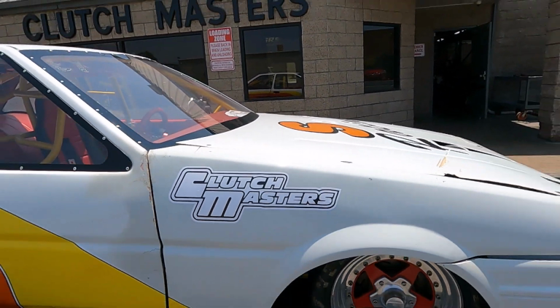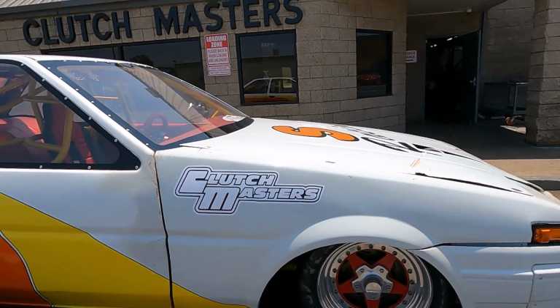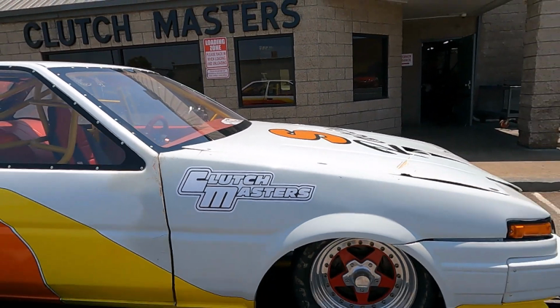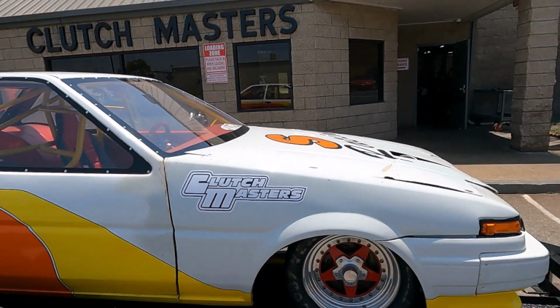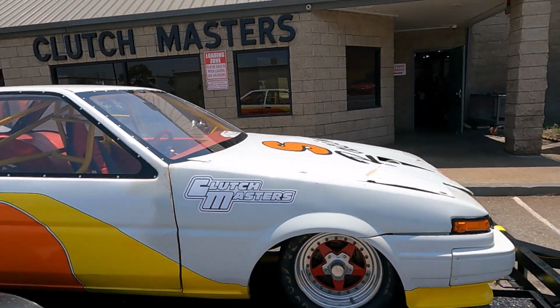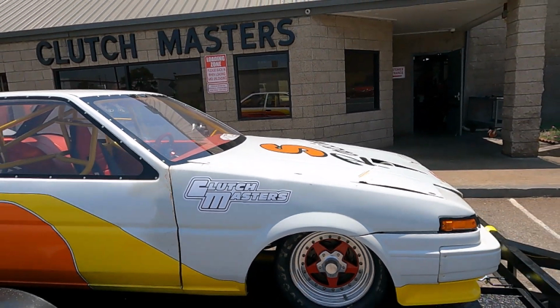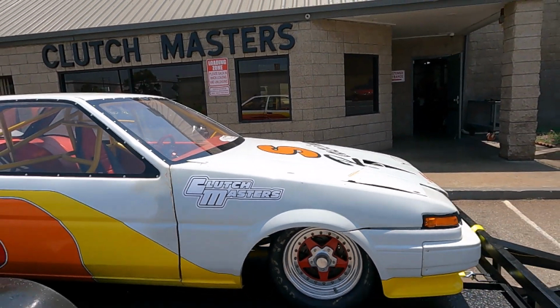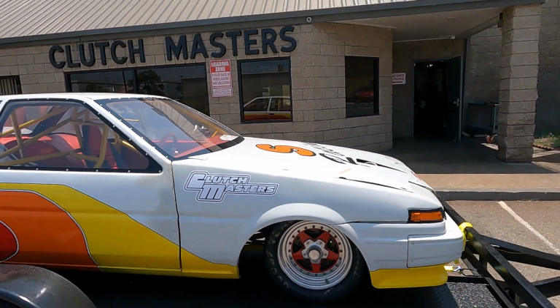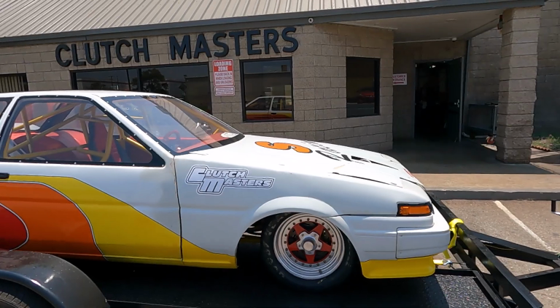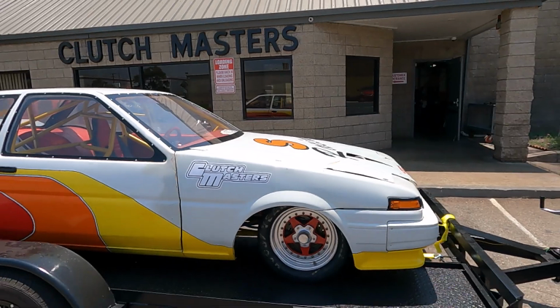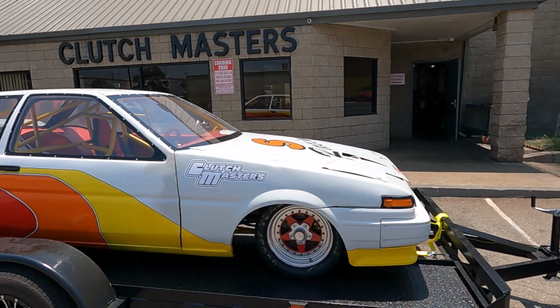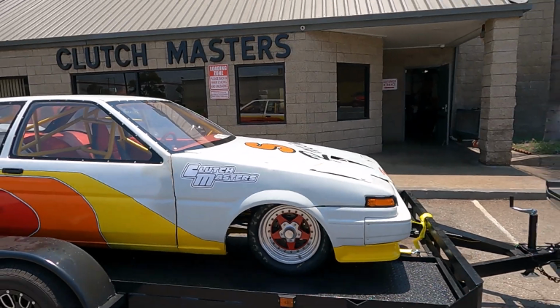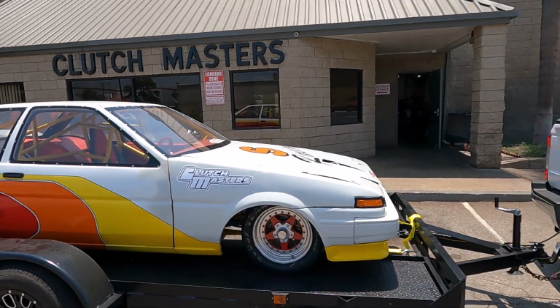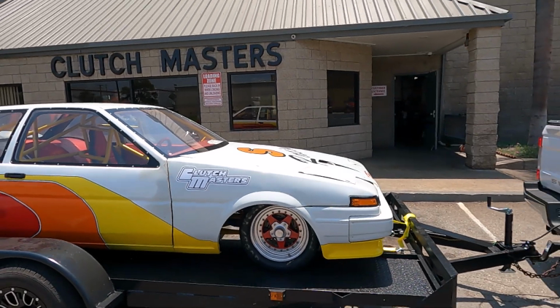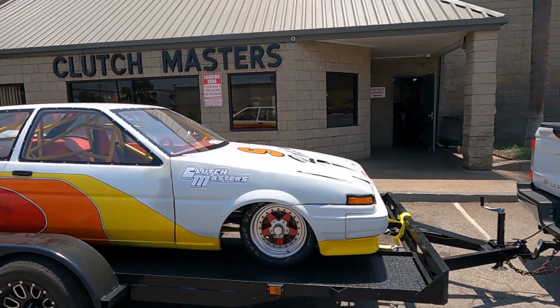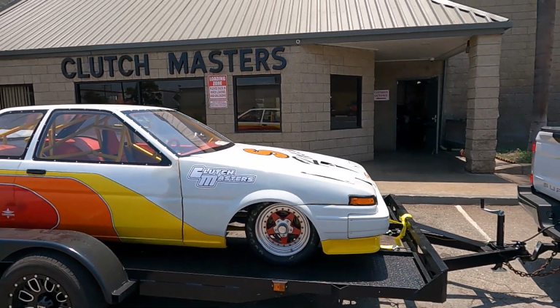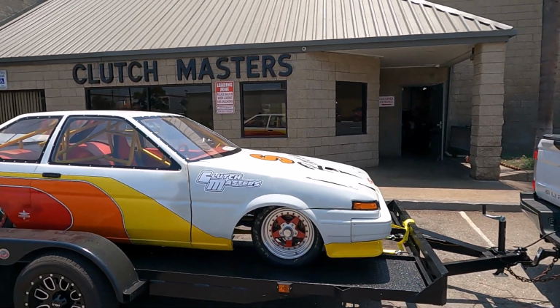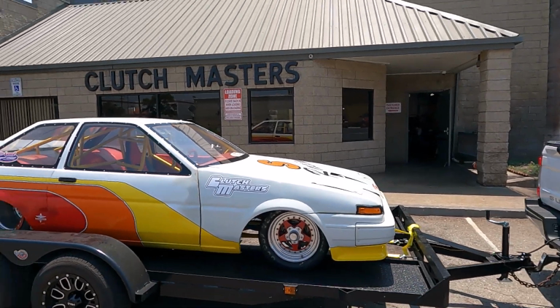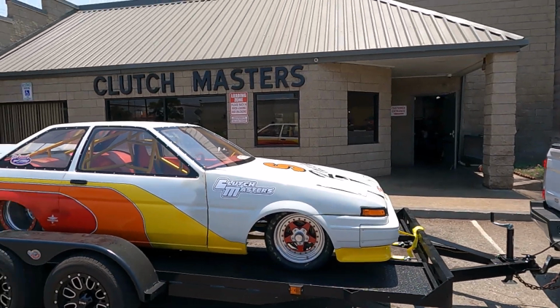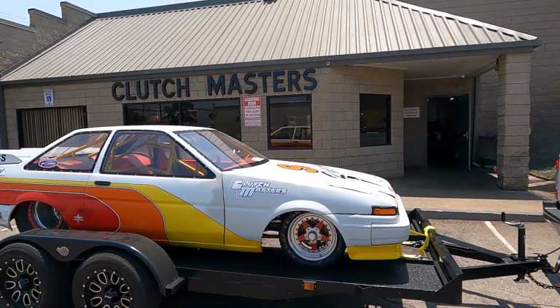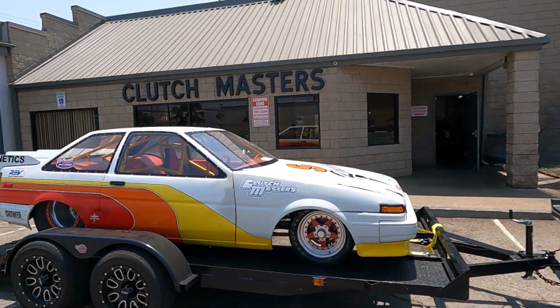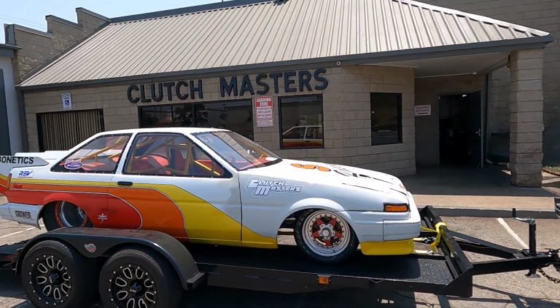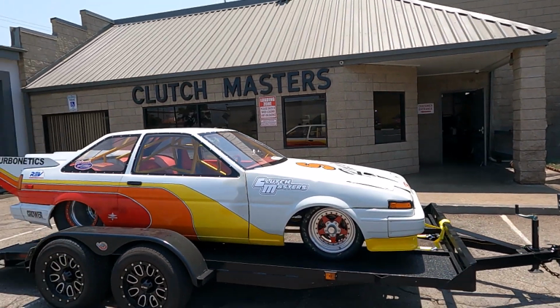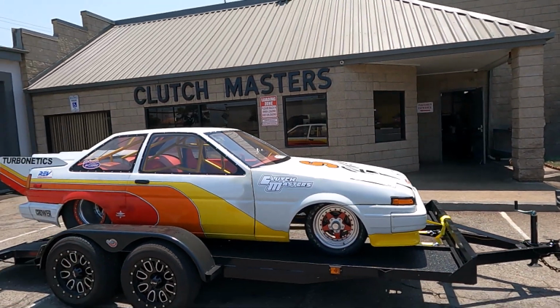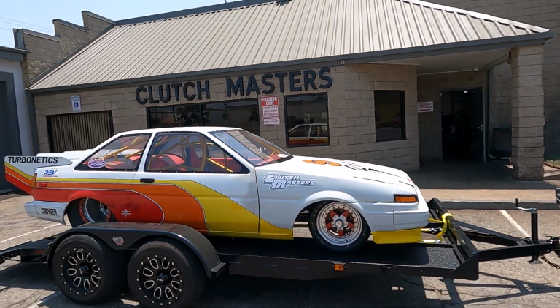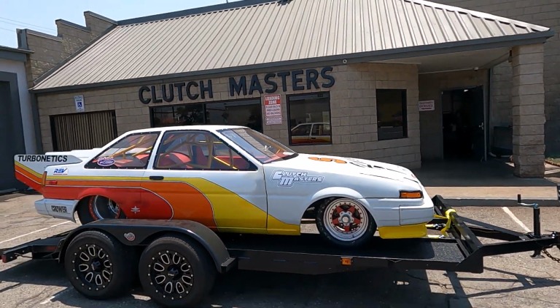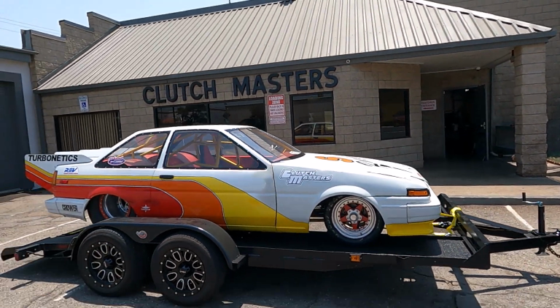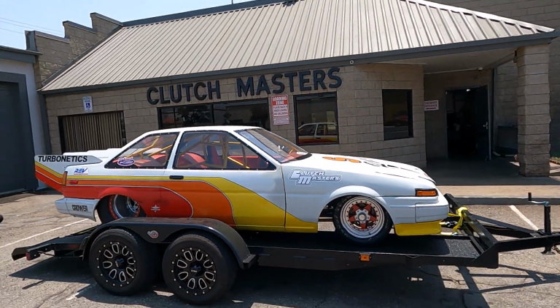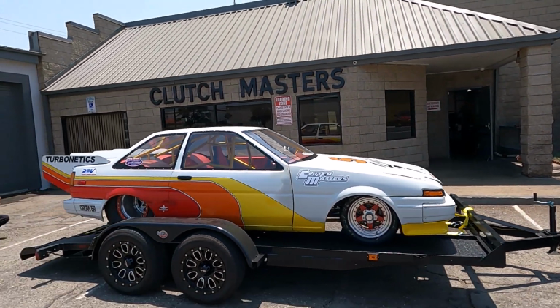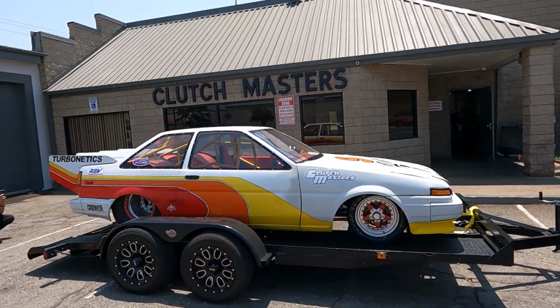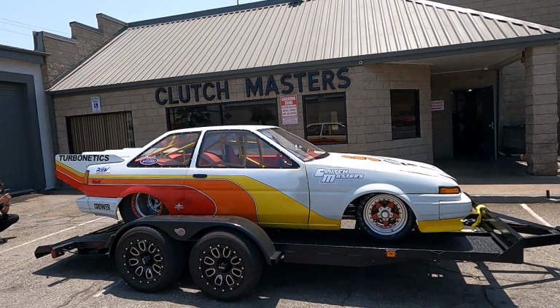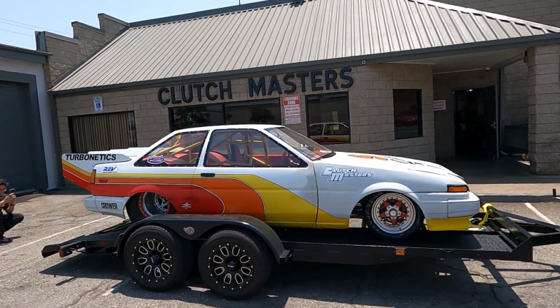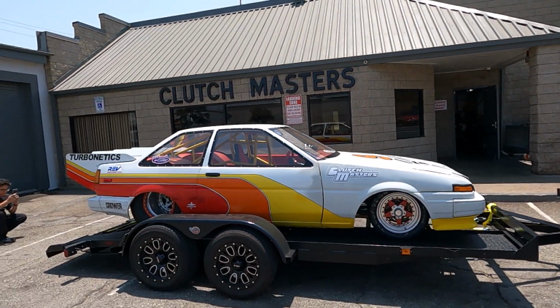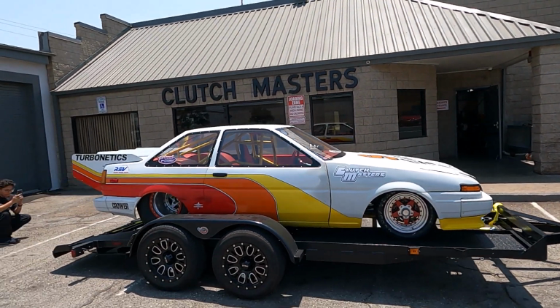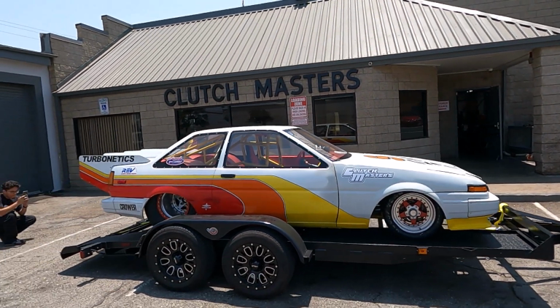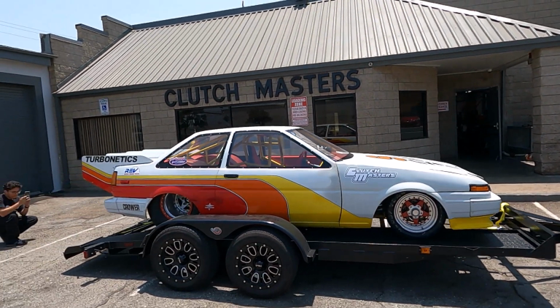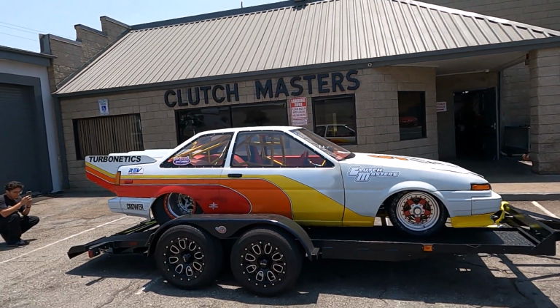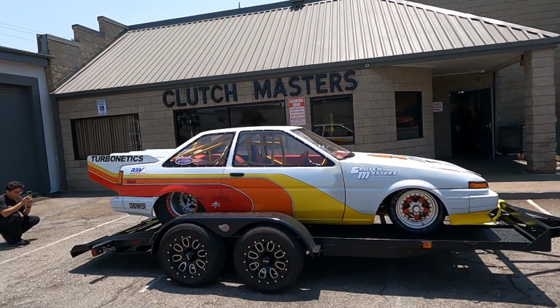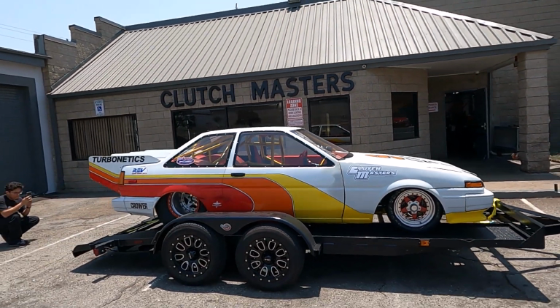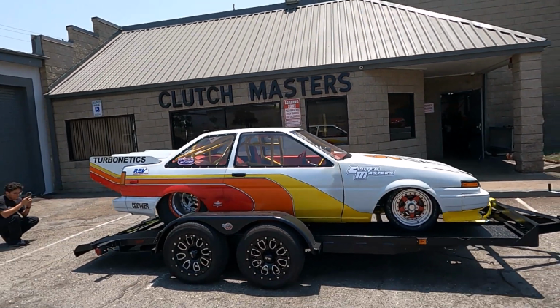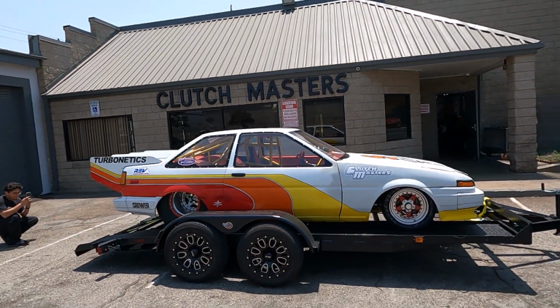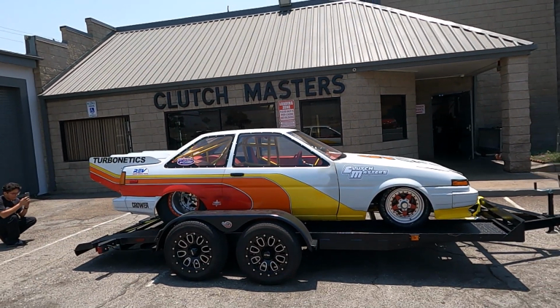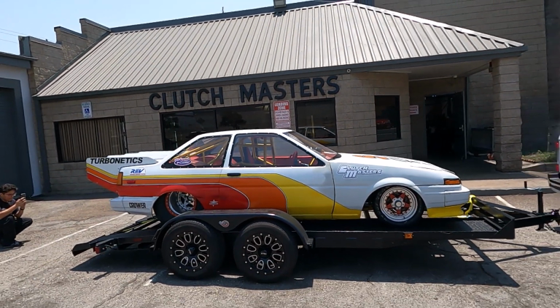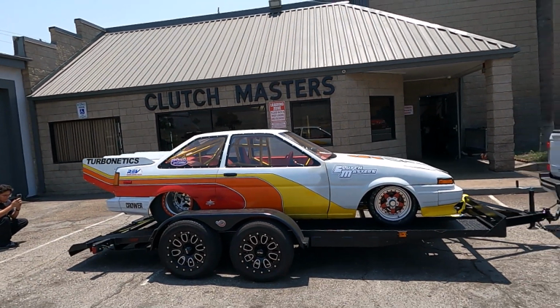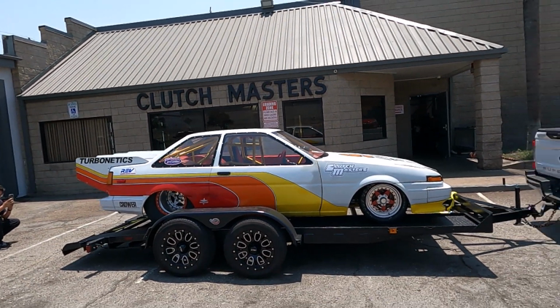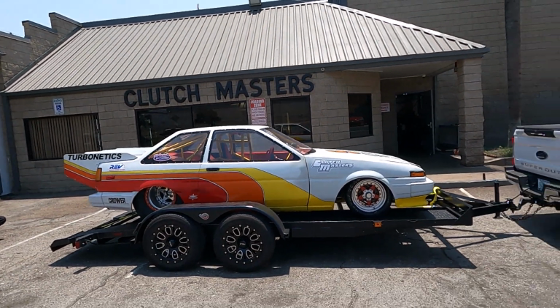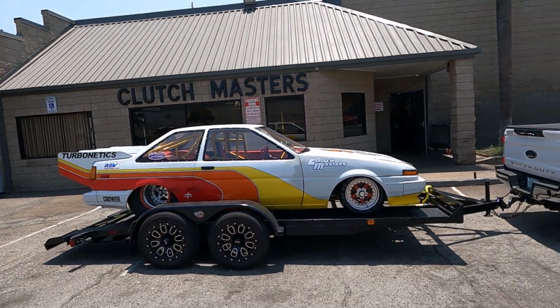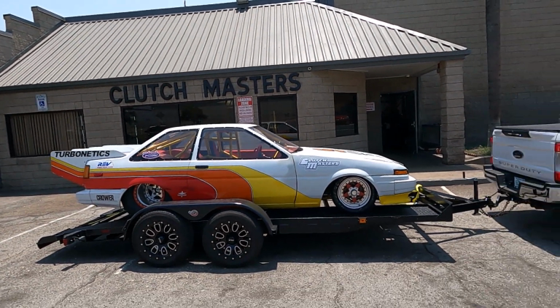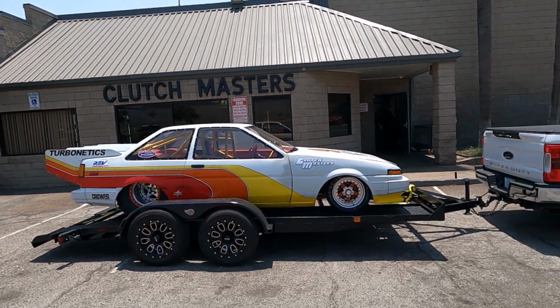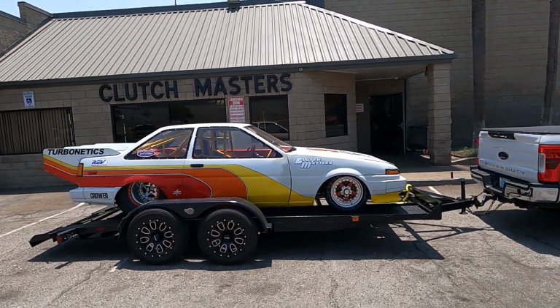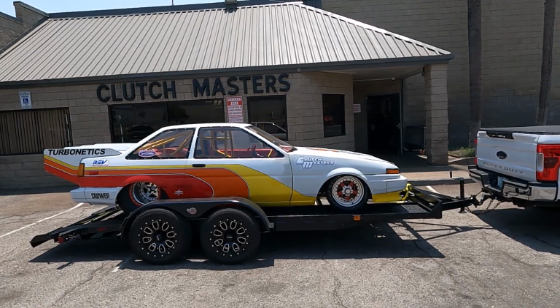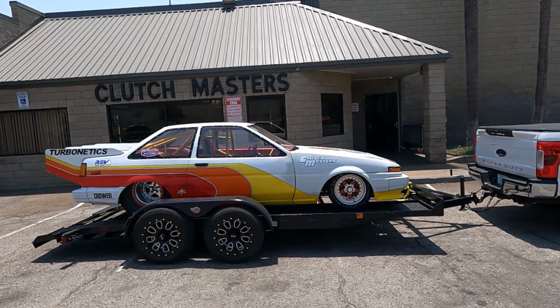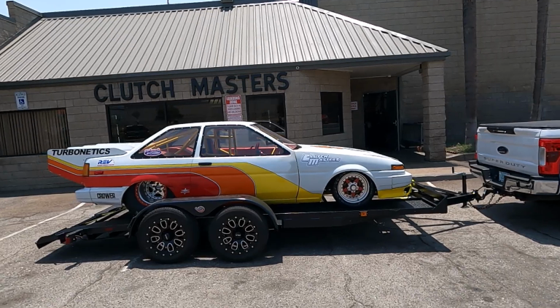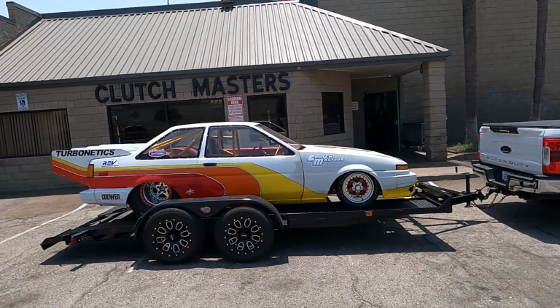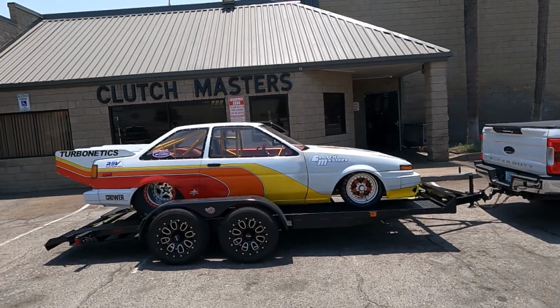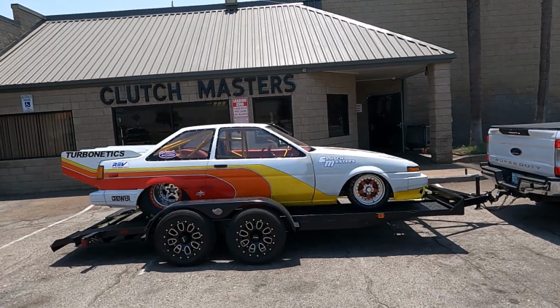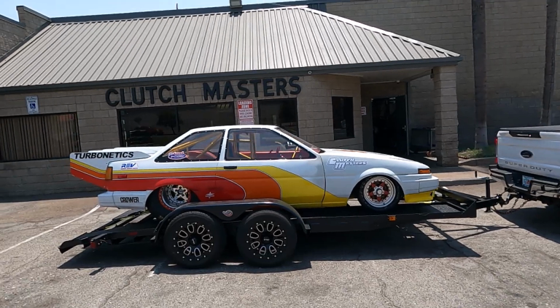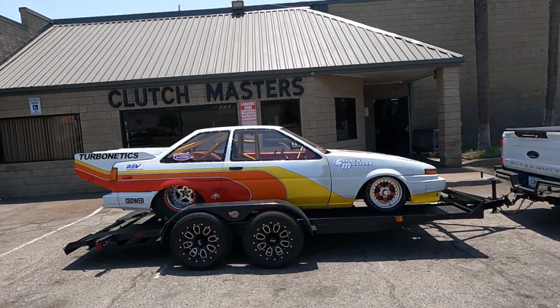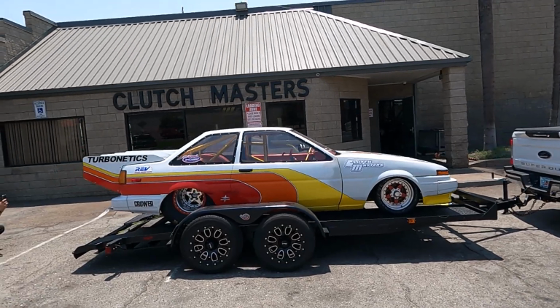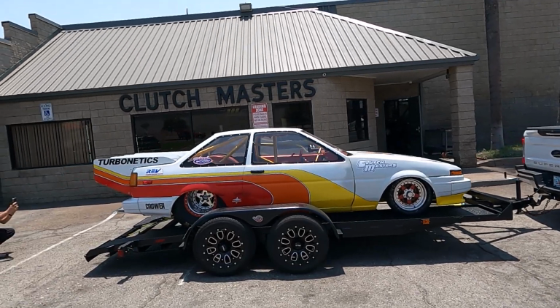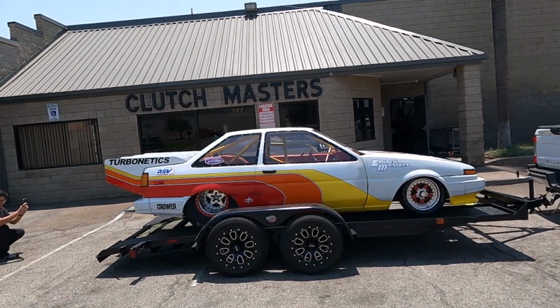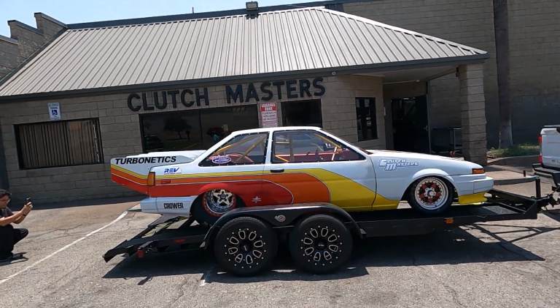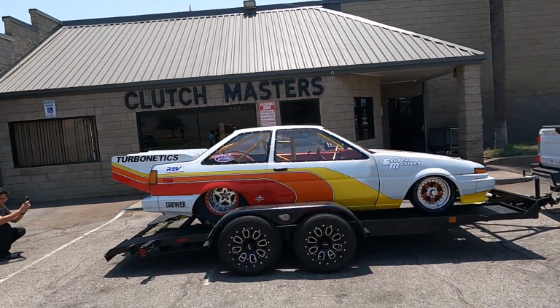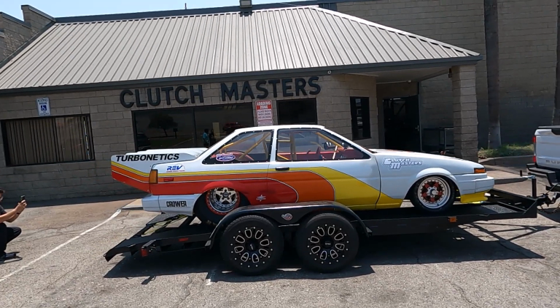This is just for now until we rewrap it and do what we need to do, but happy to be out here visiting Clutch Masters with the car.